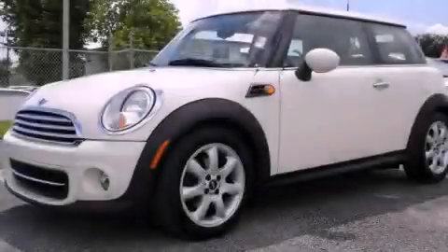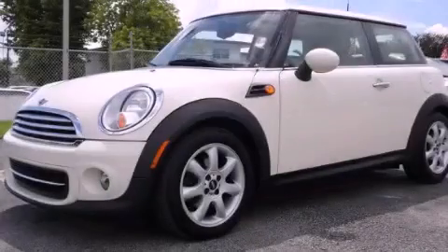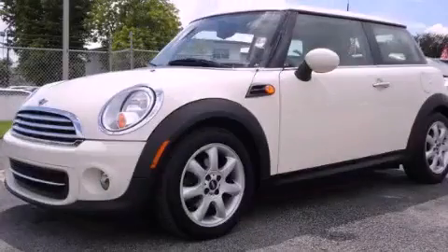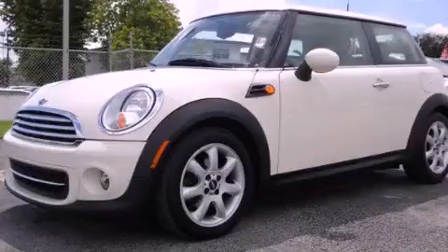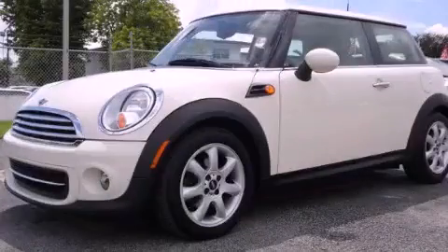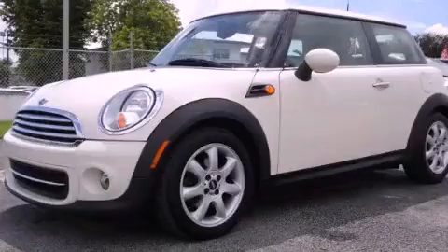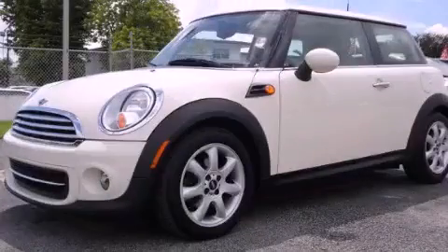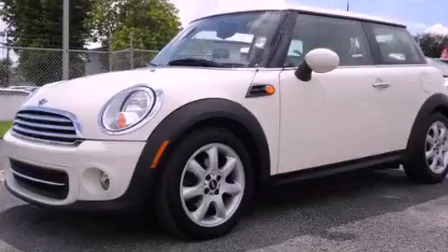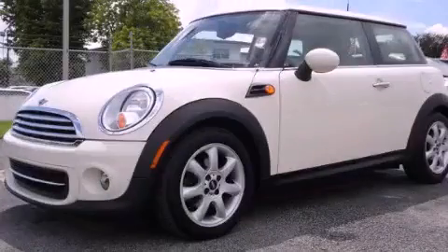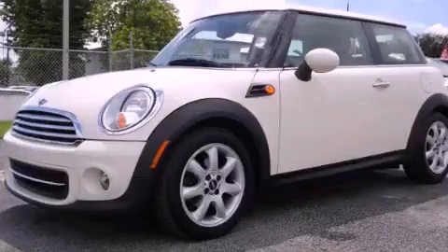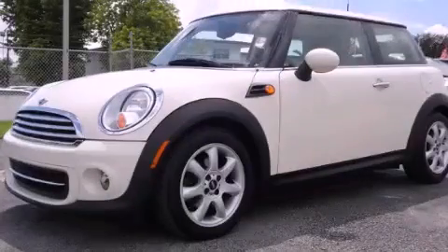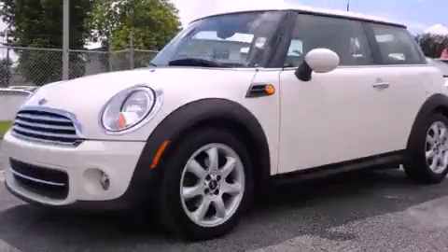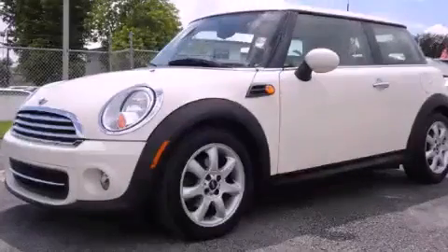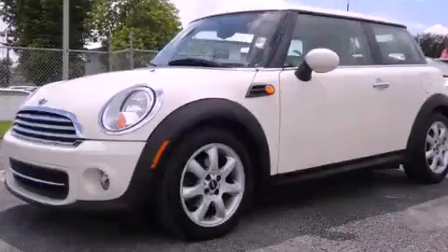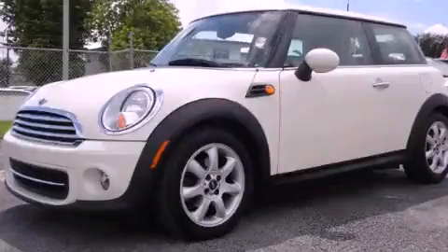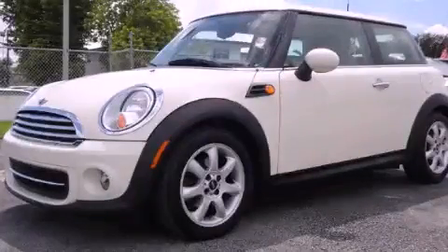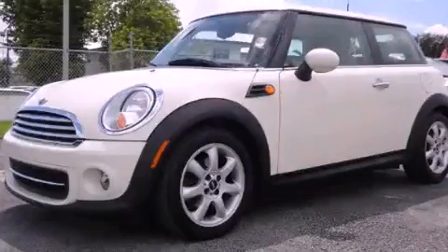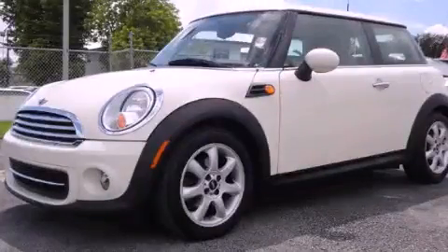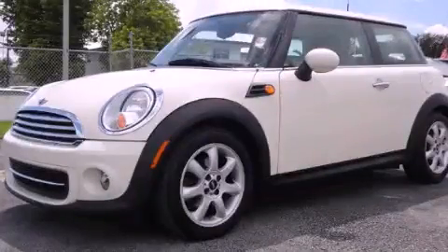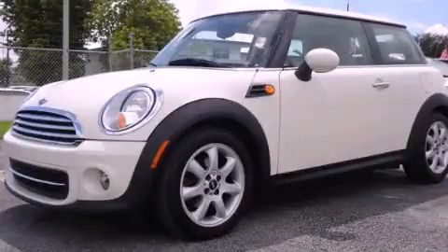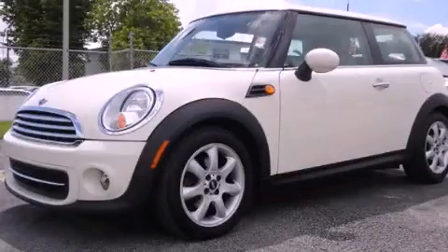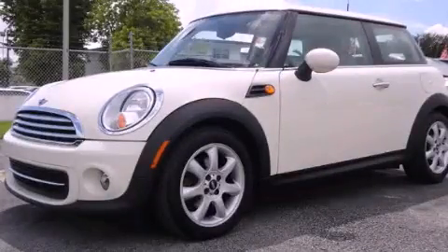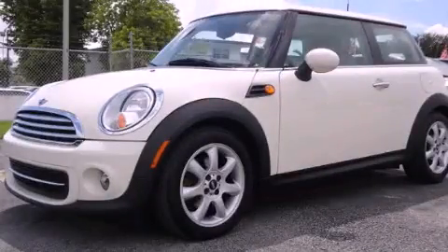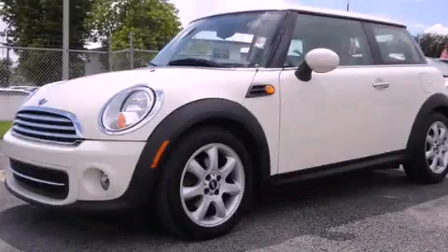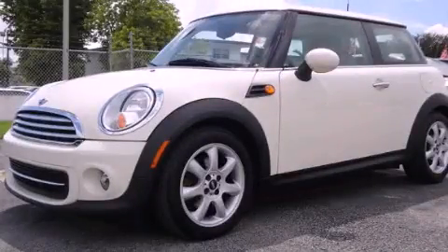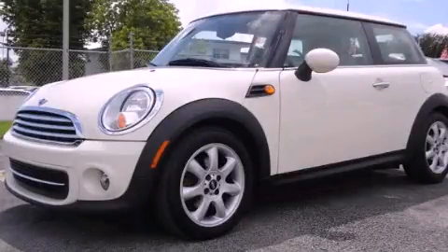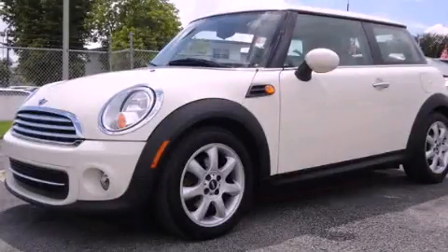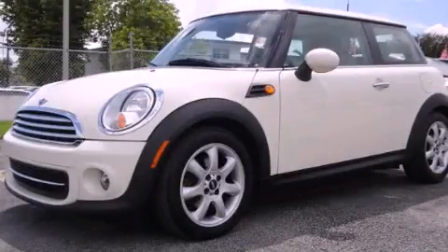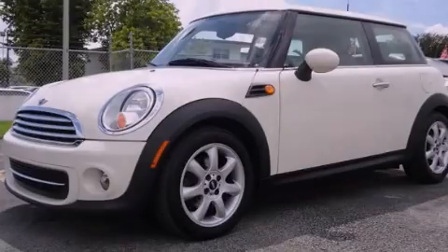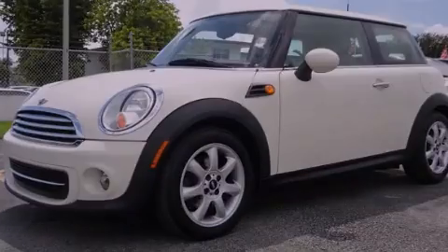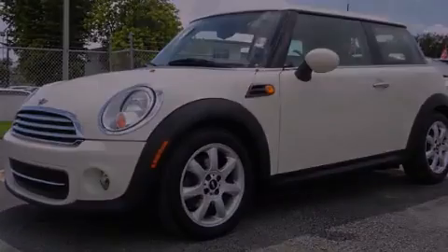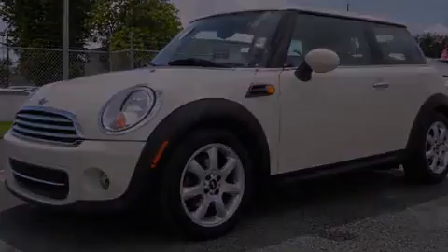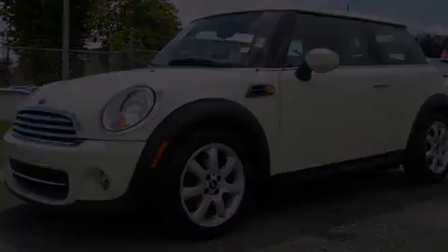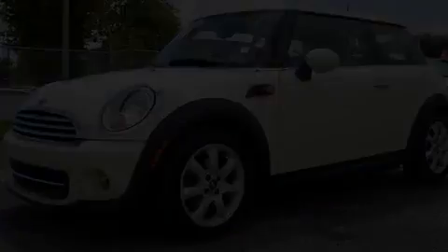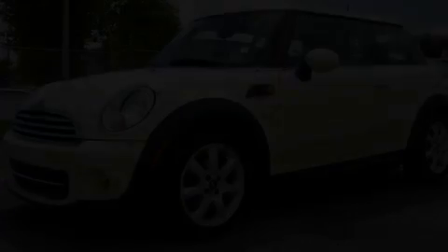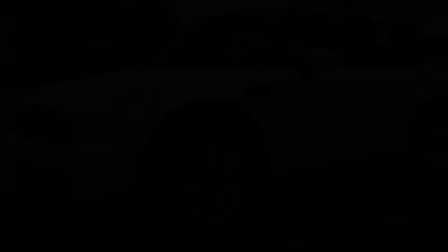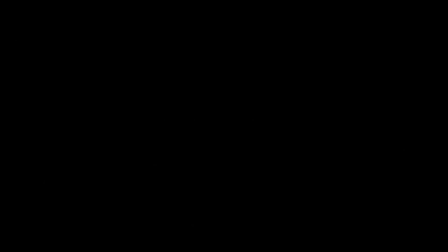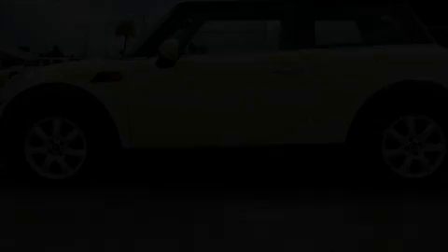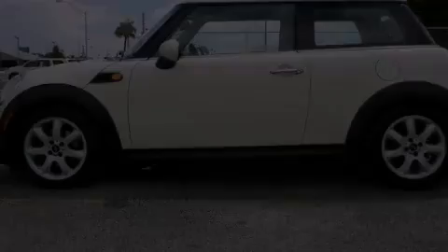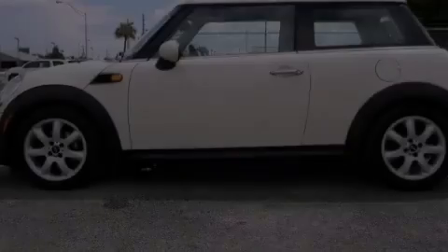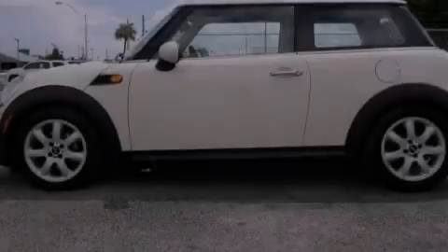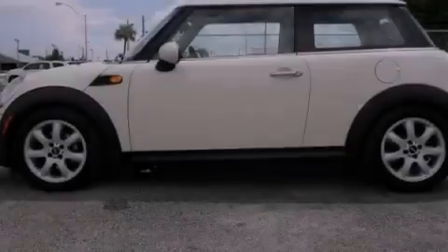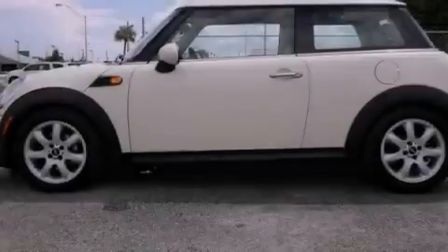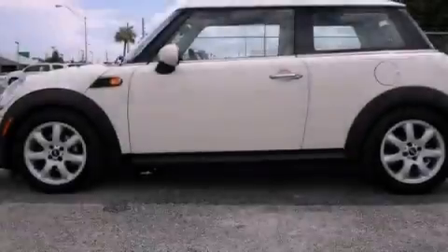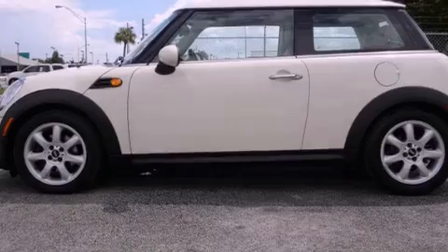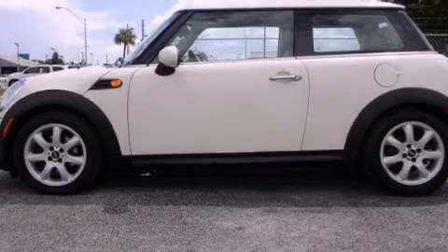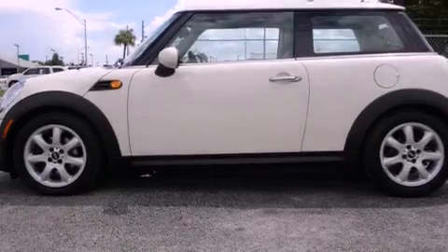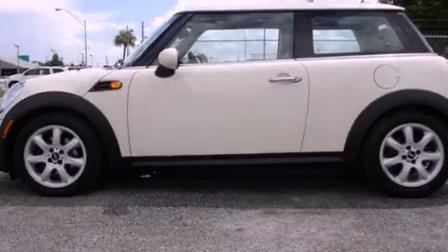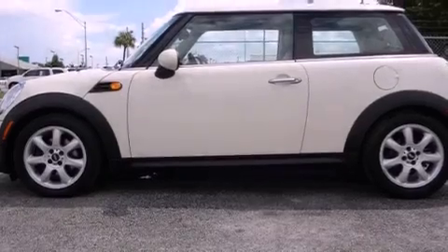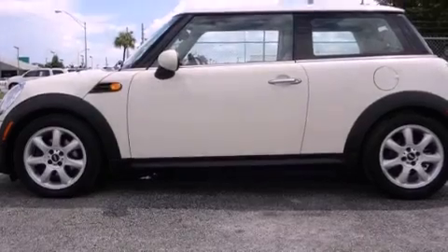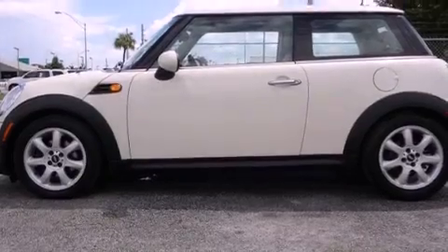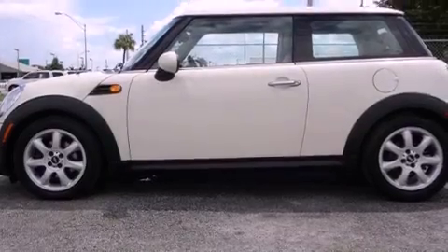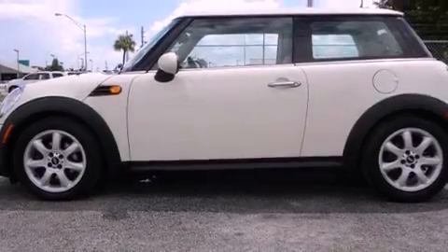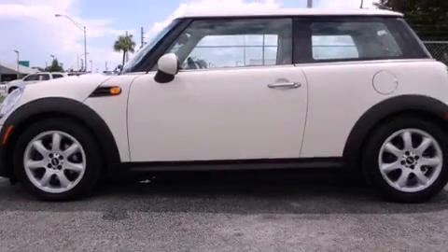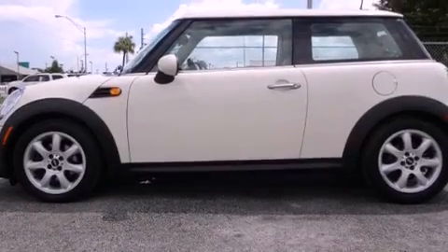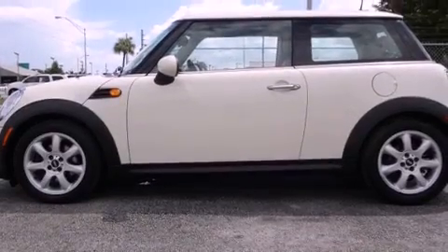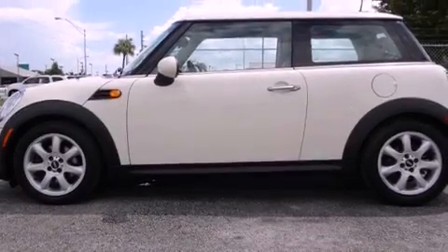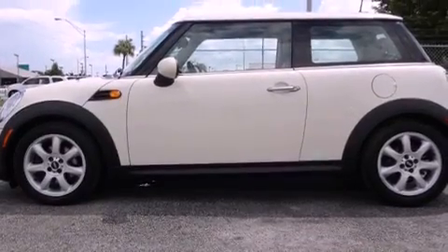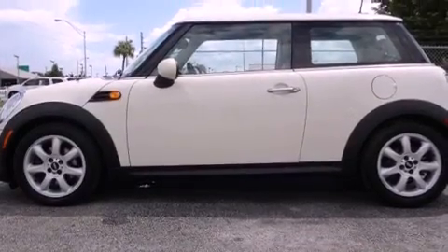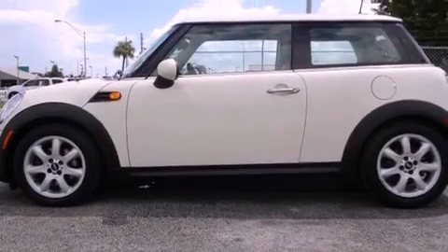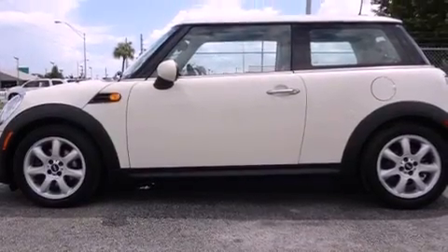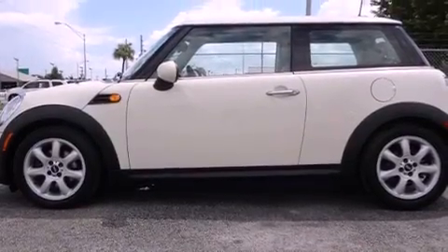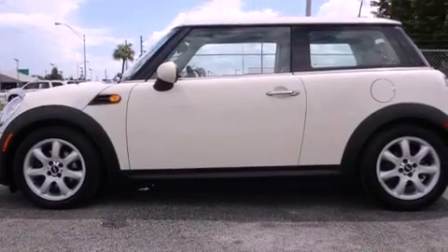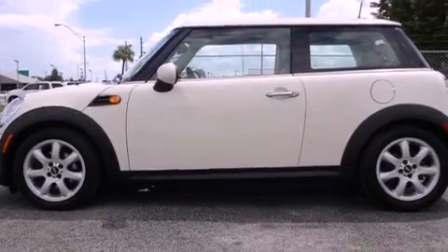This is a 2011 Mini Cooper. It features a four-cylinder engine and an automatic transmission.